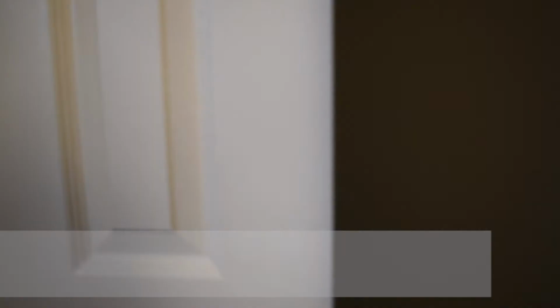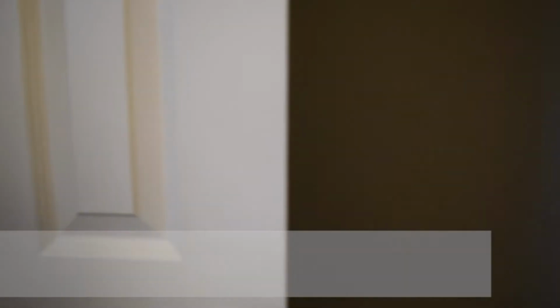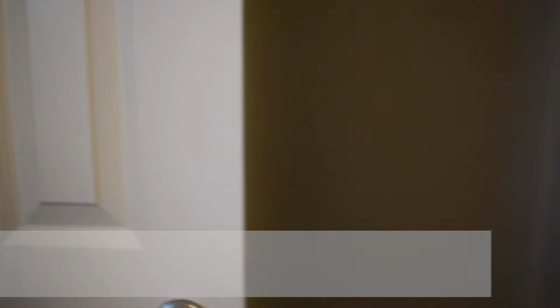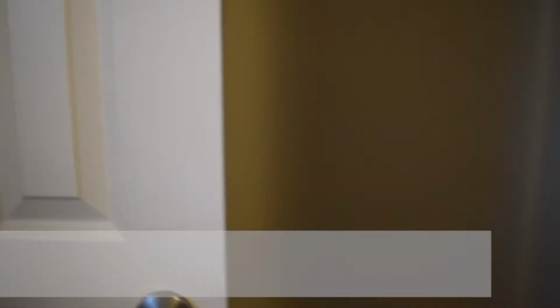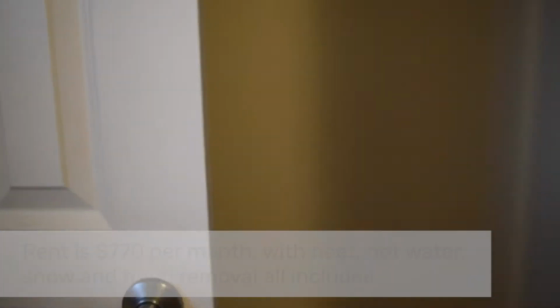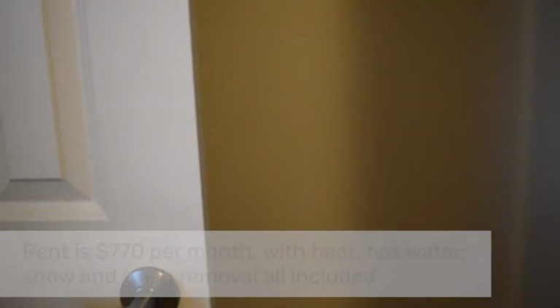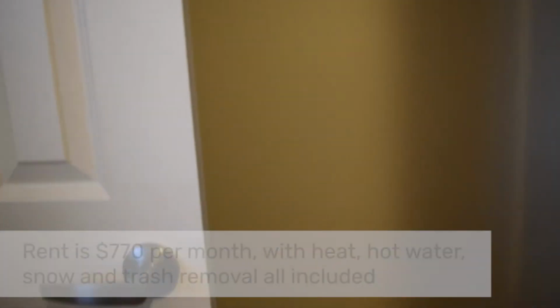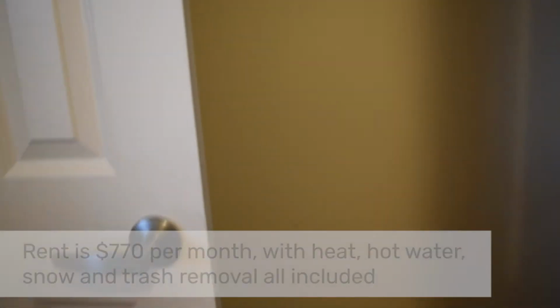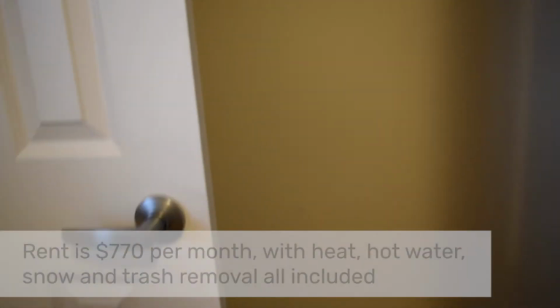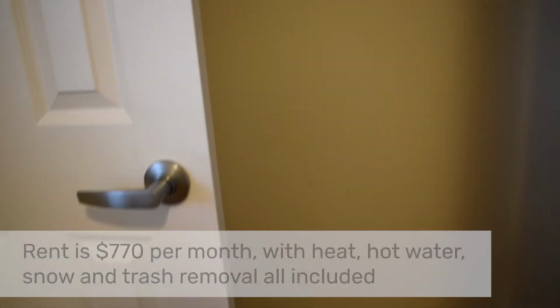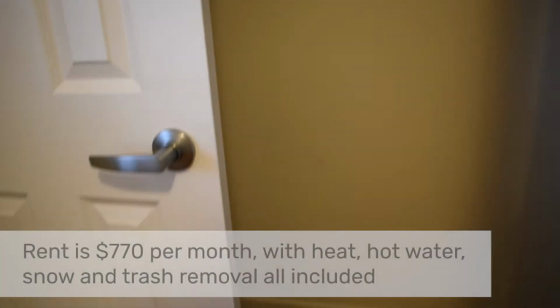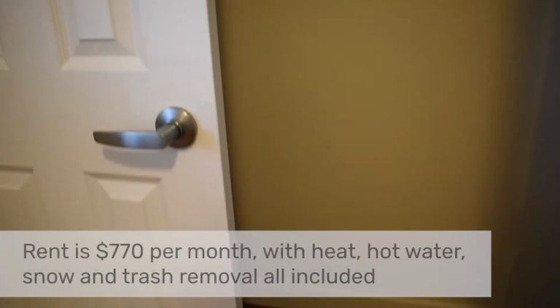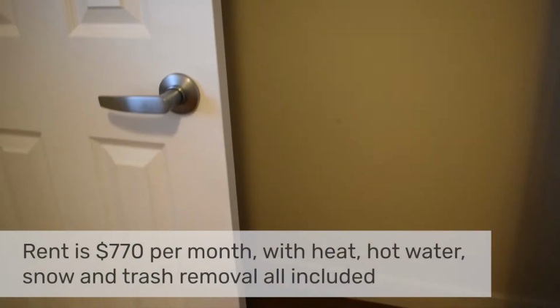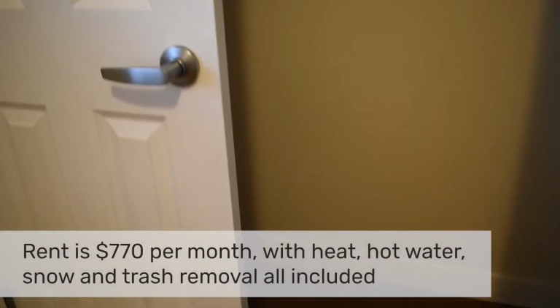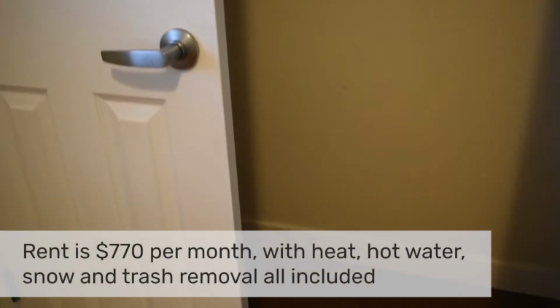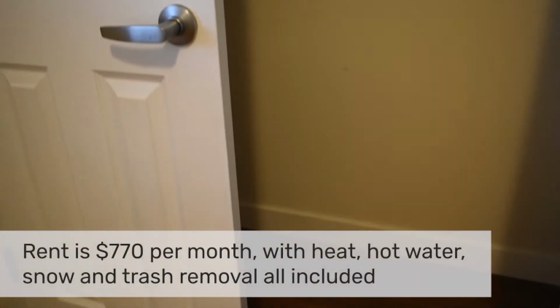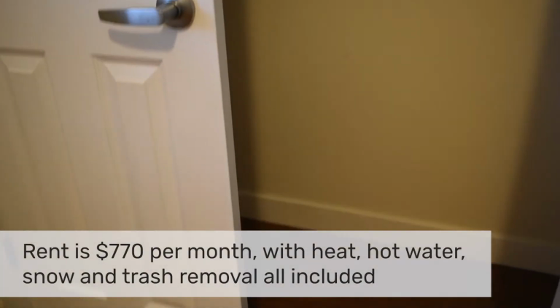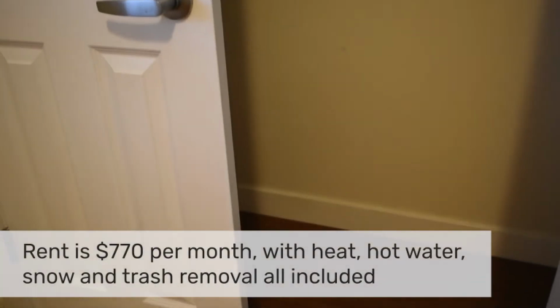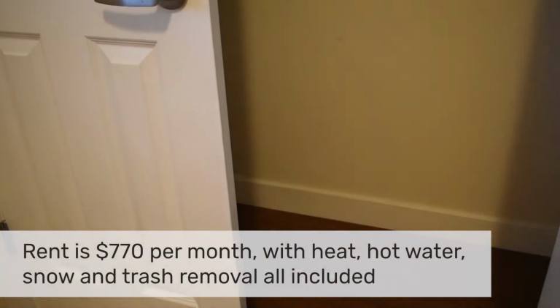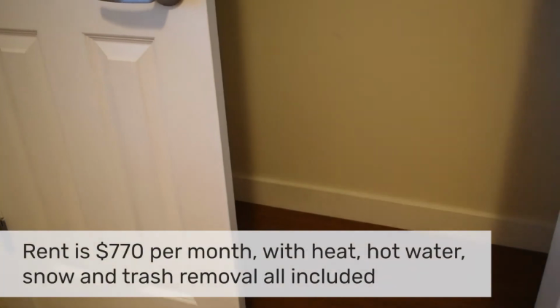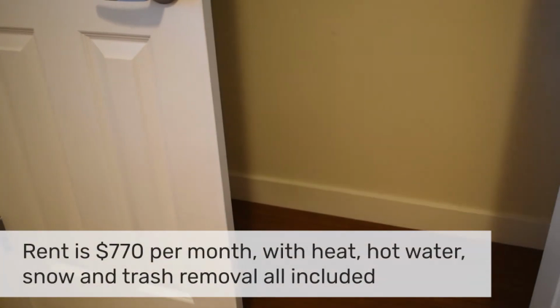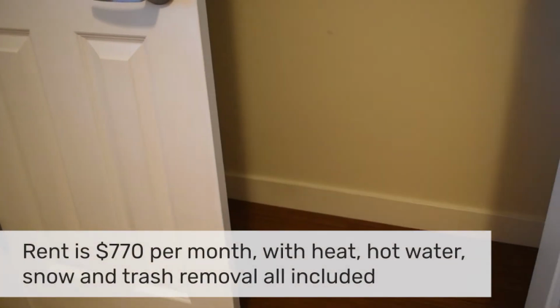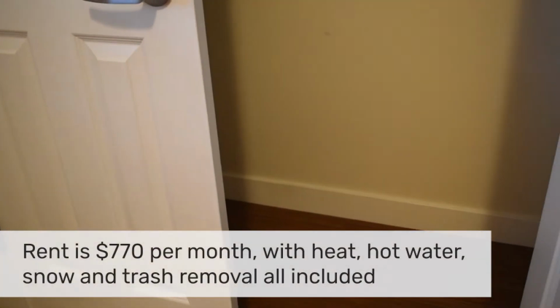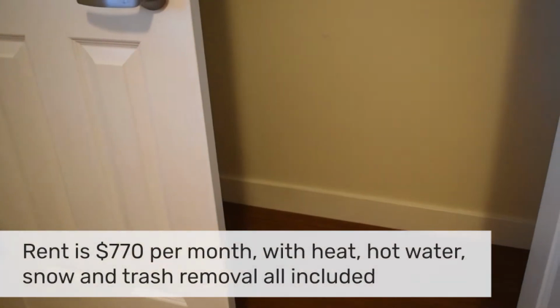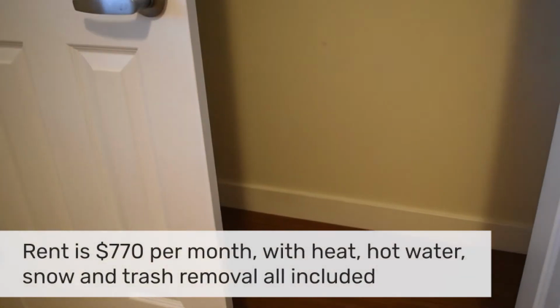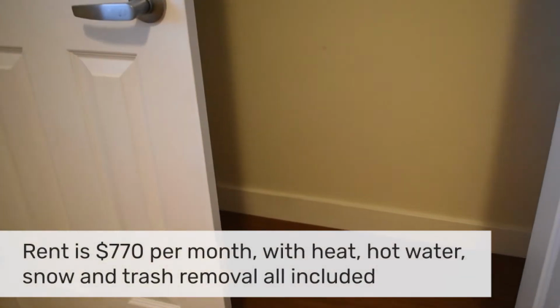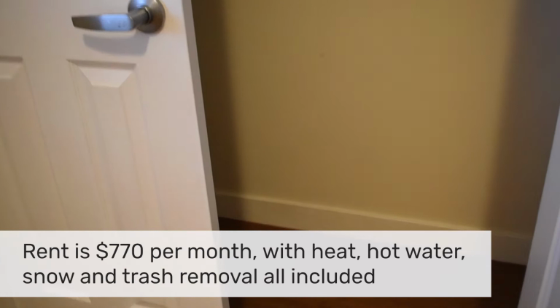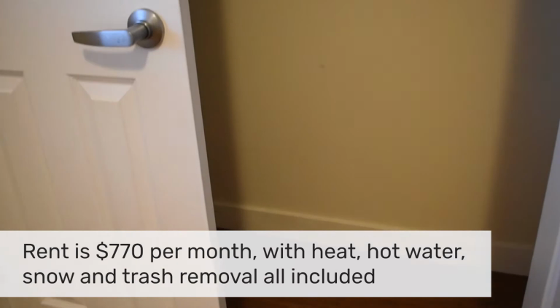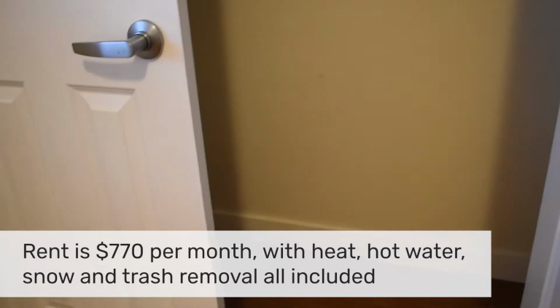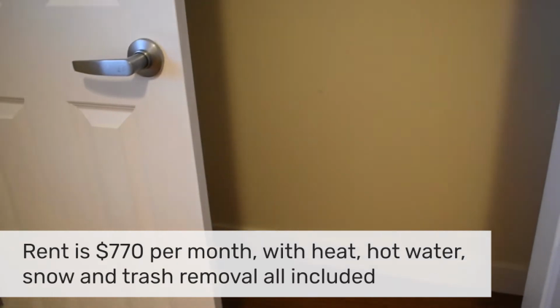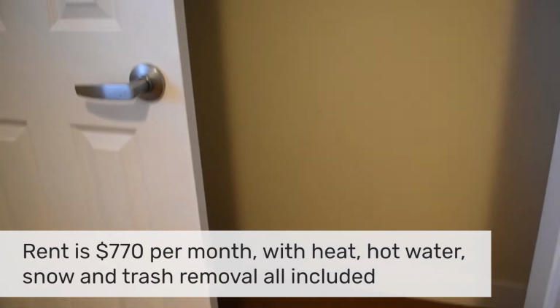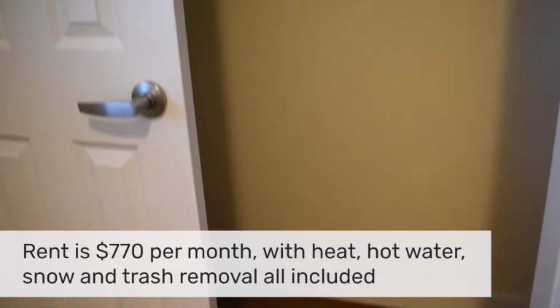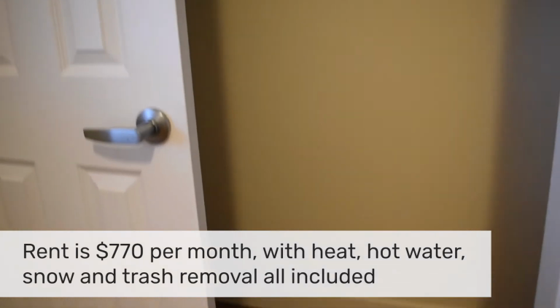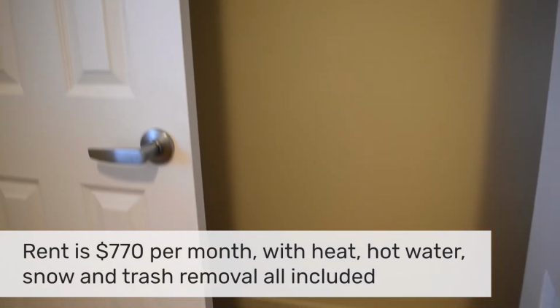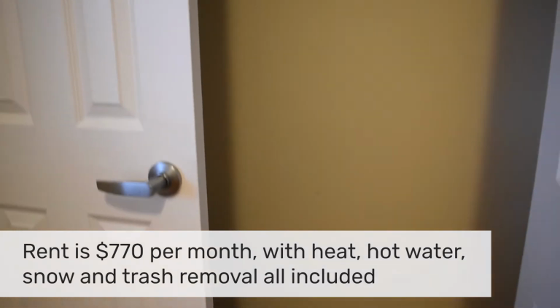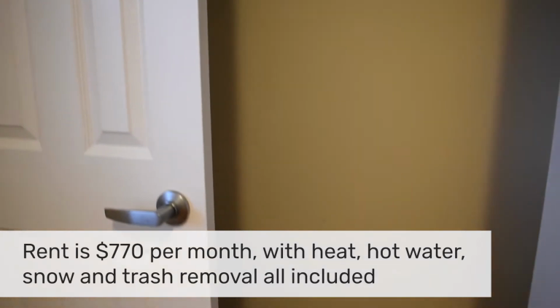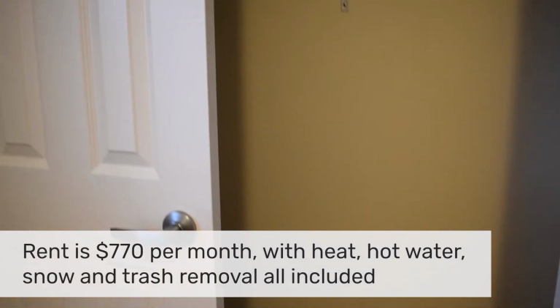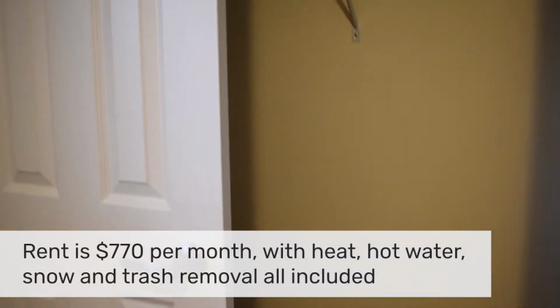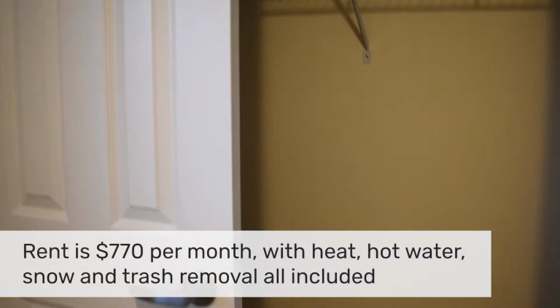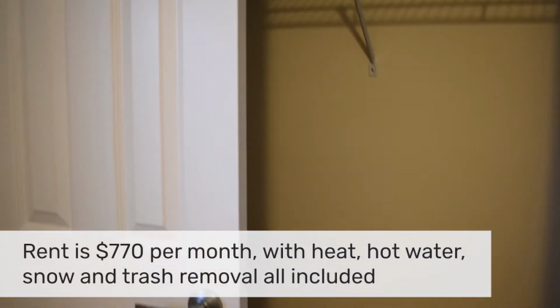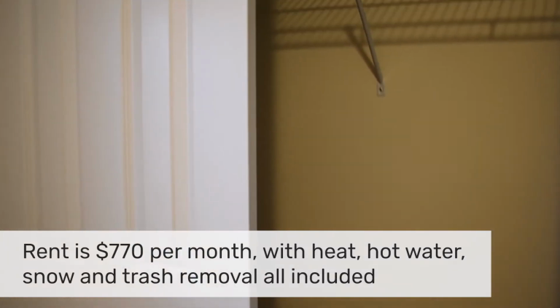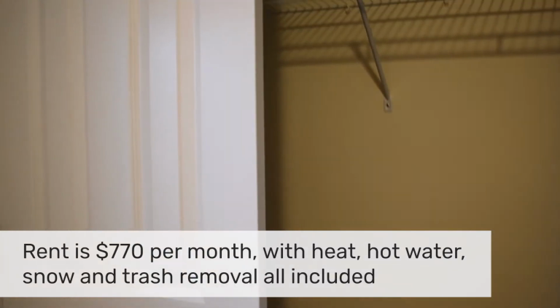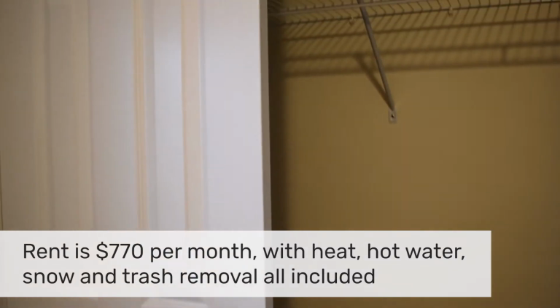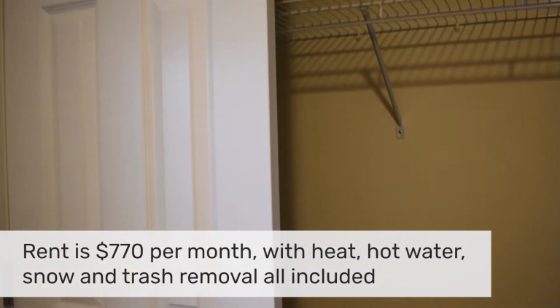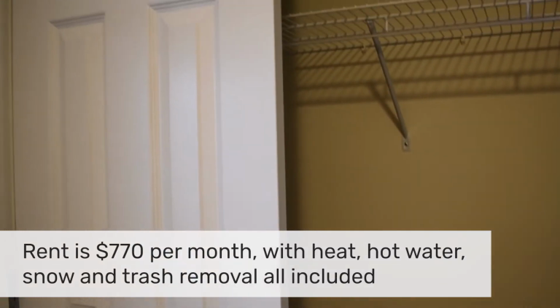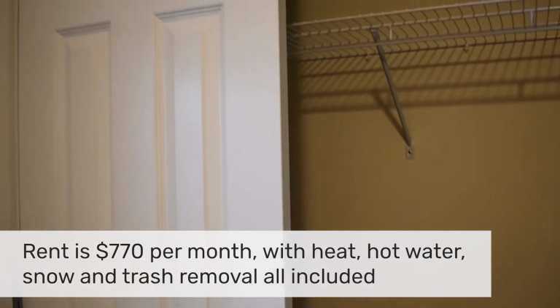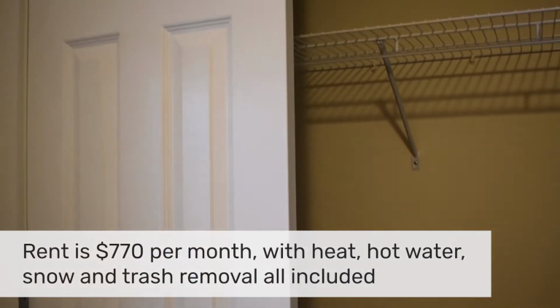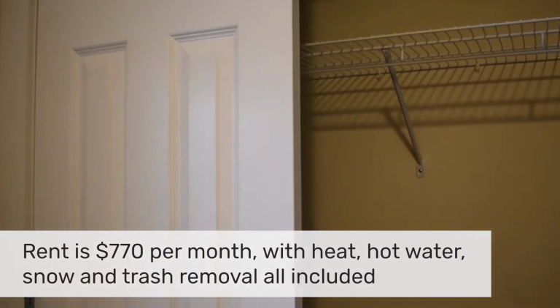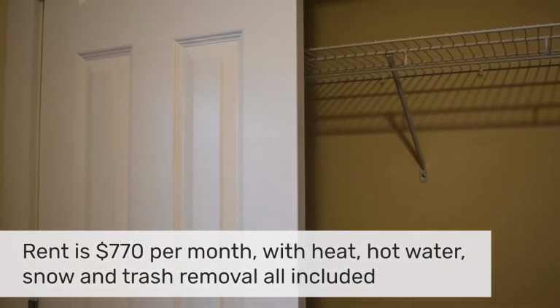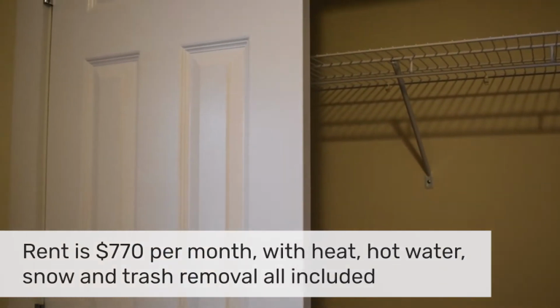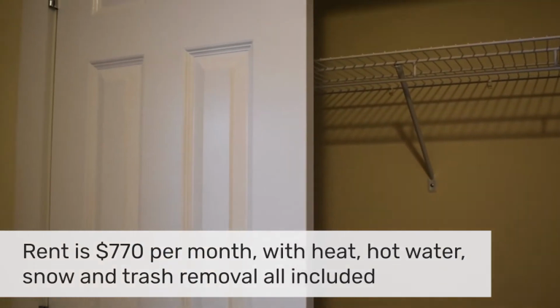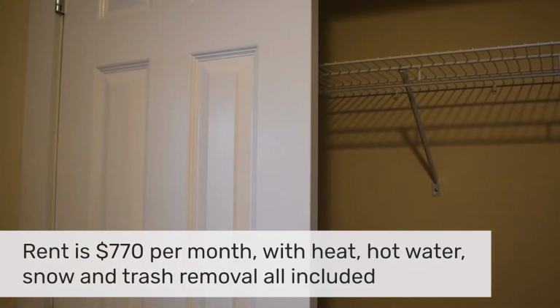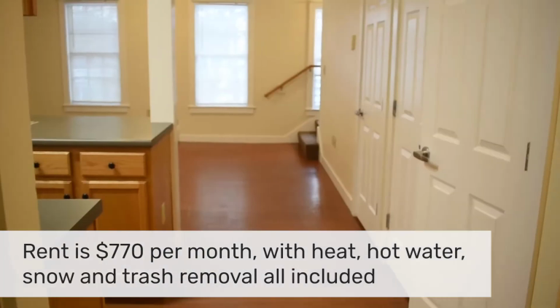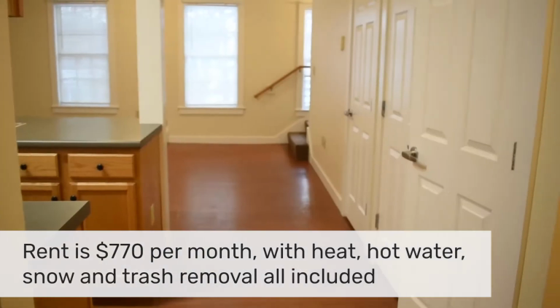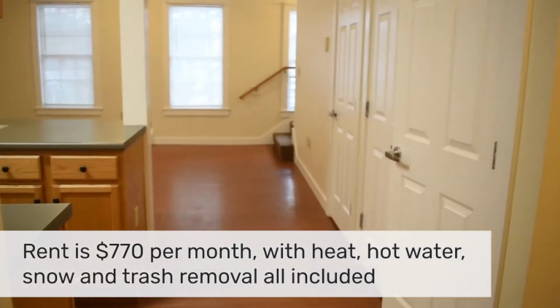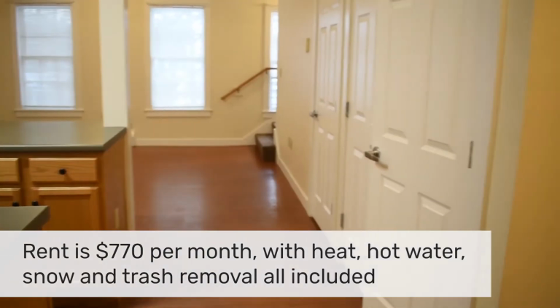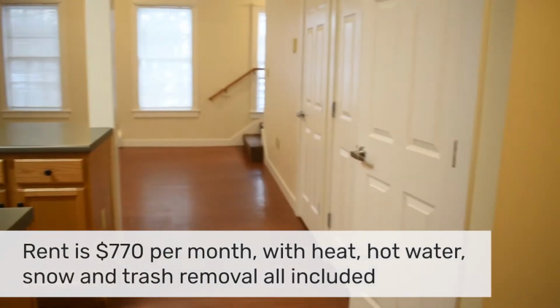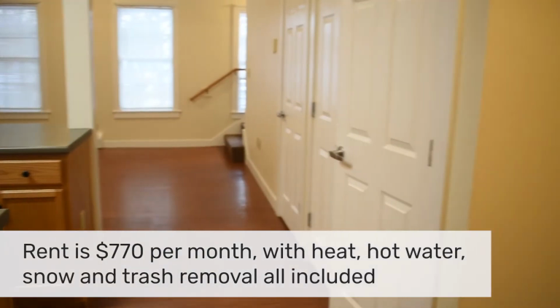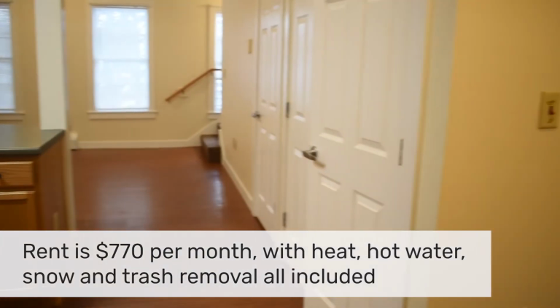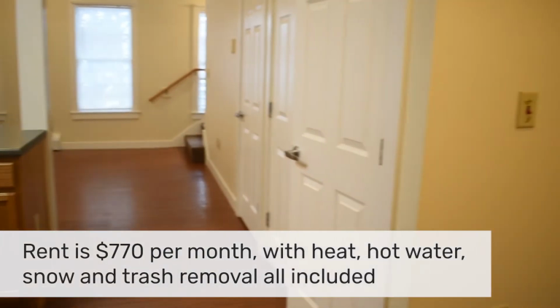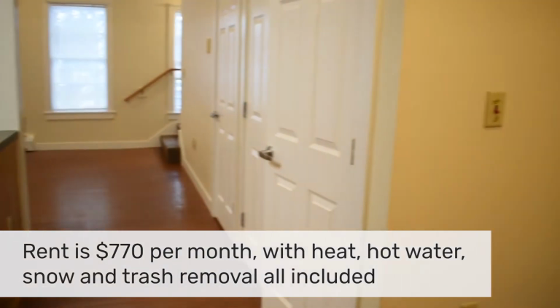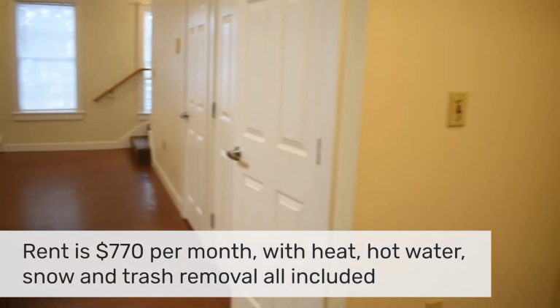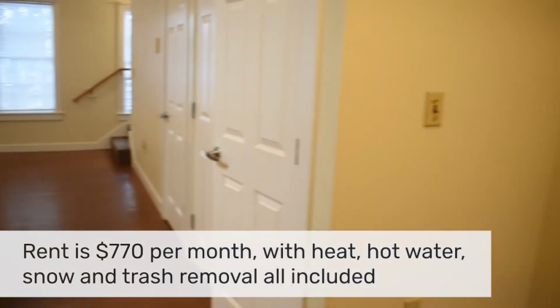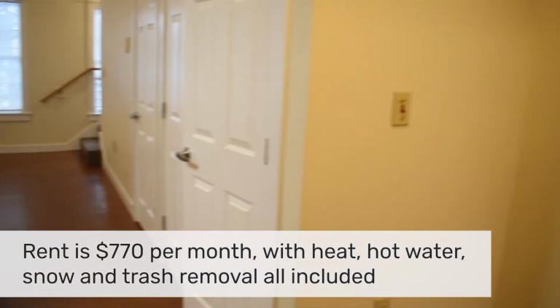Rent for this unit is $770 per month, and that includes heat, hot water, snow and trash removal, and maintenance.